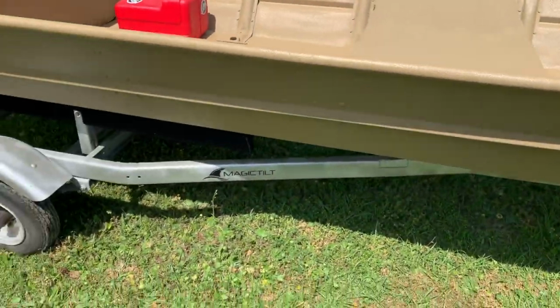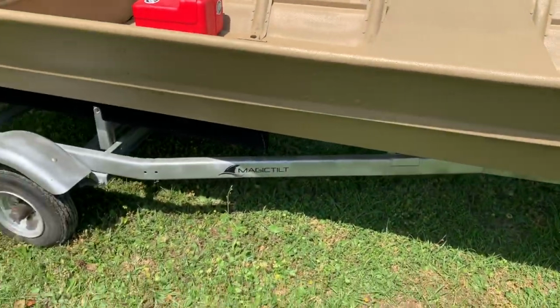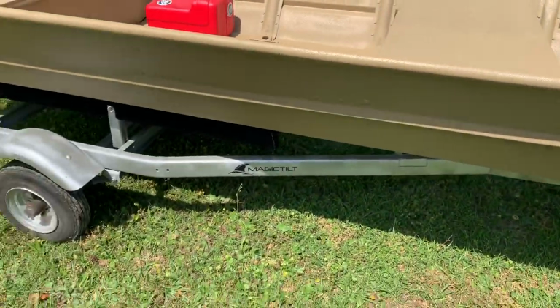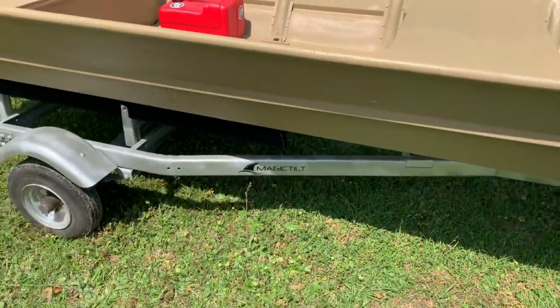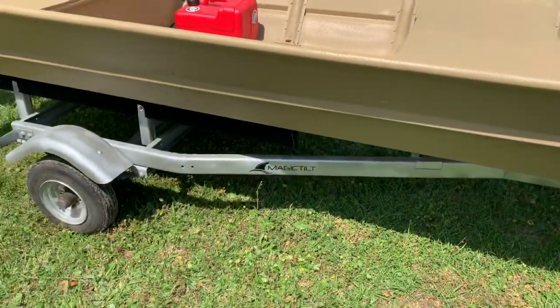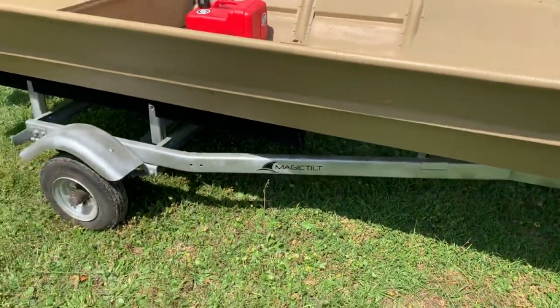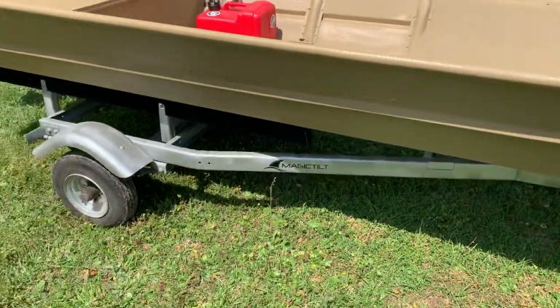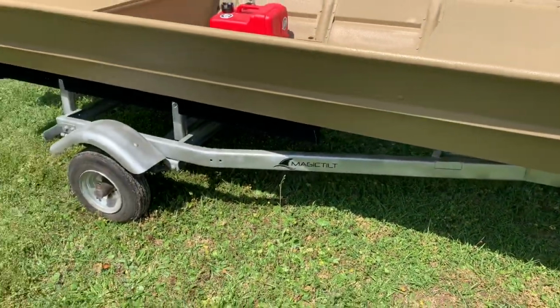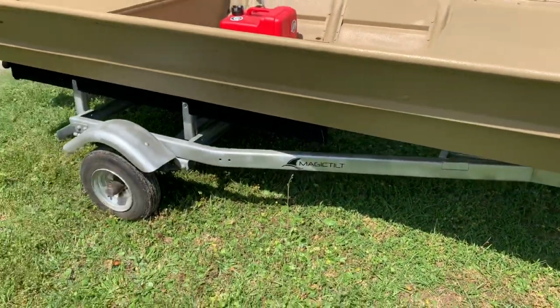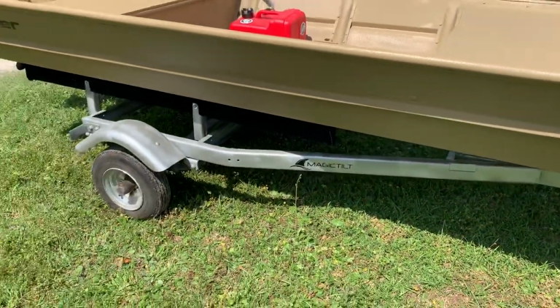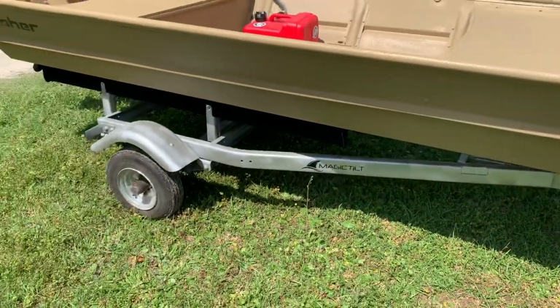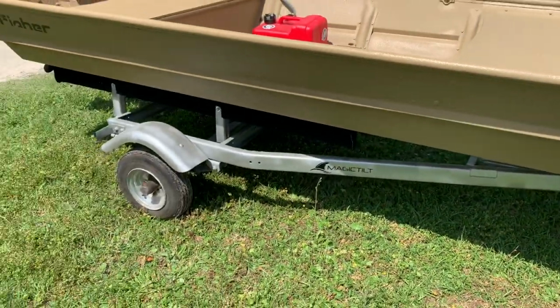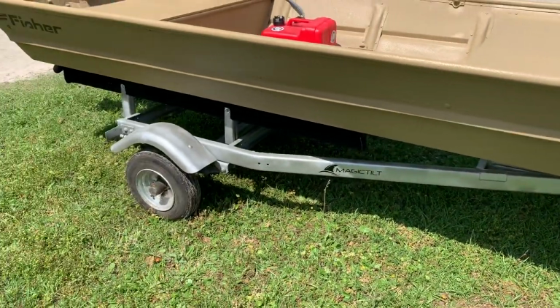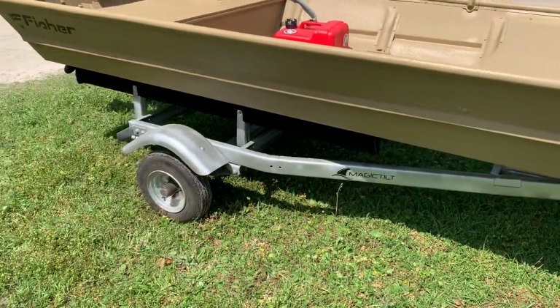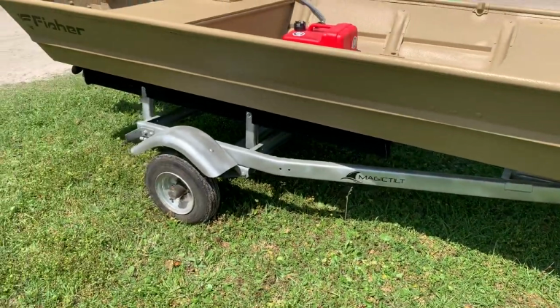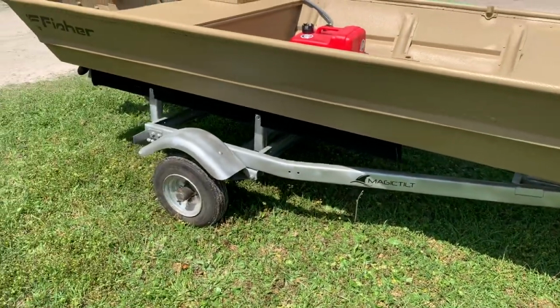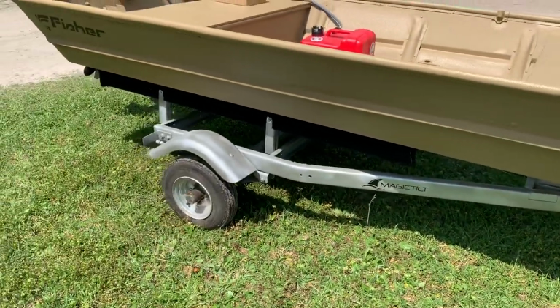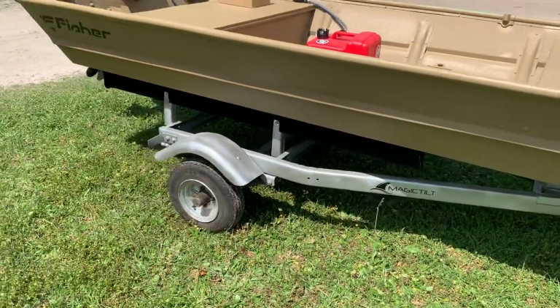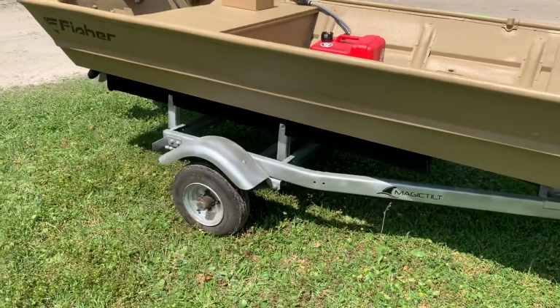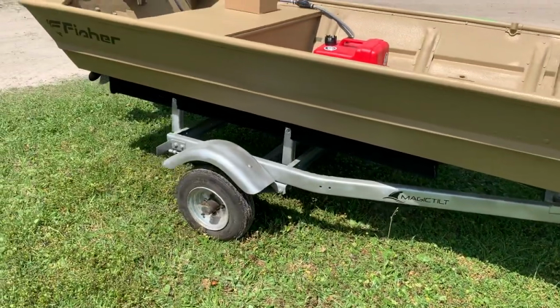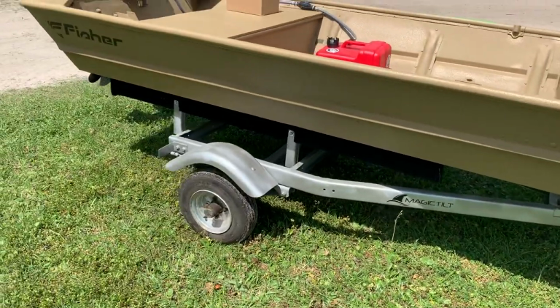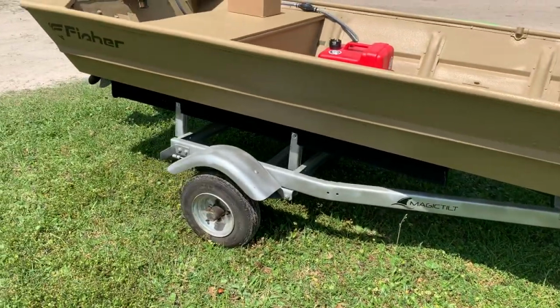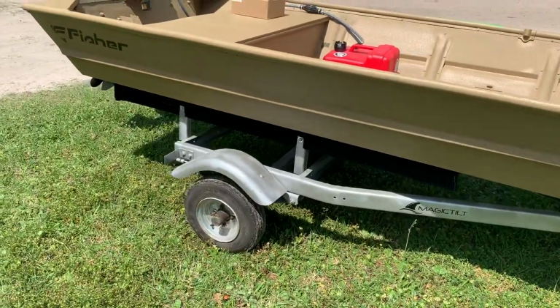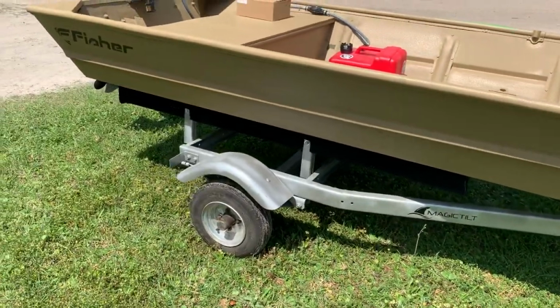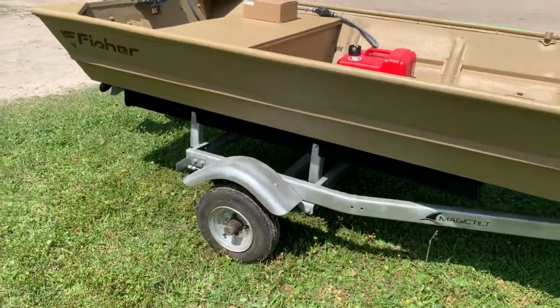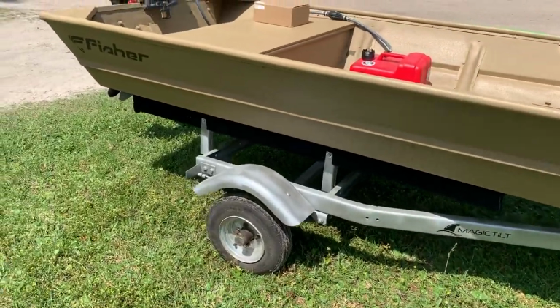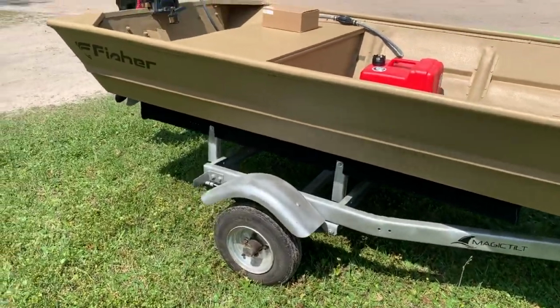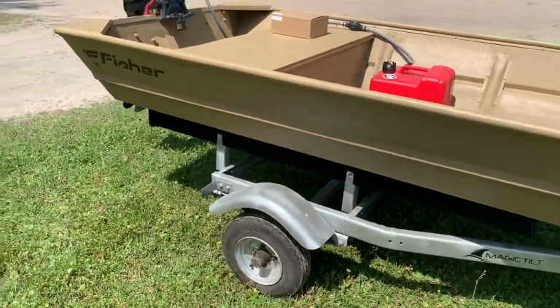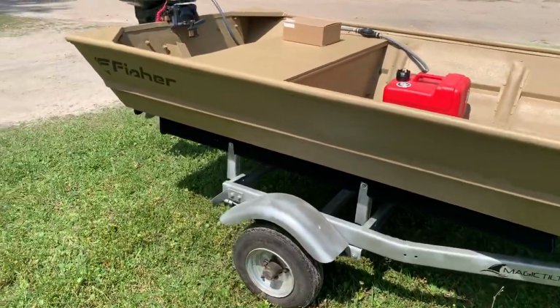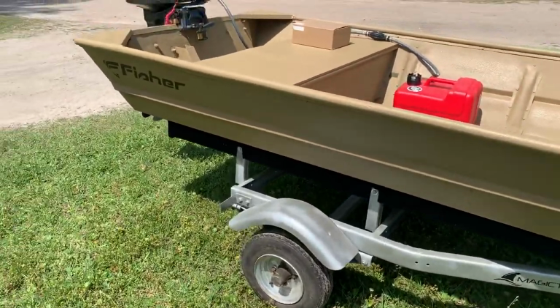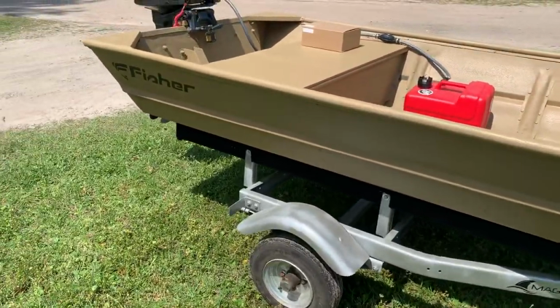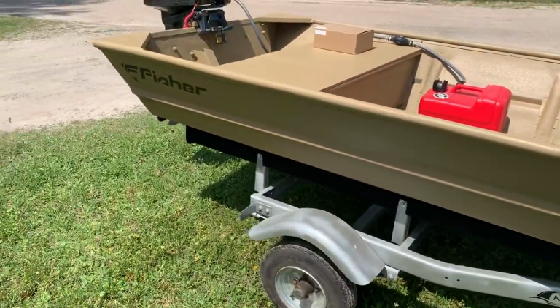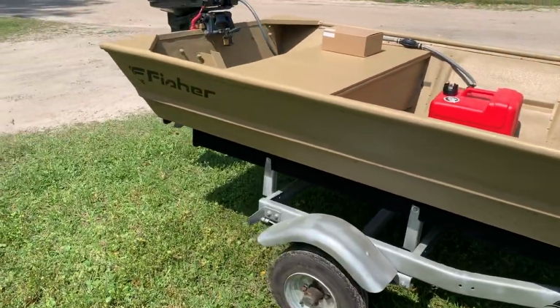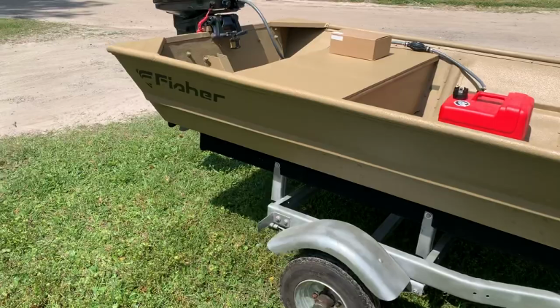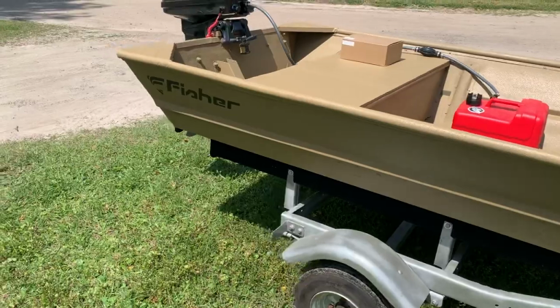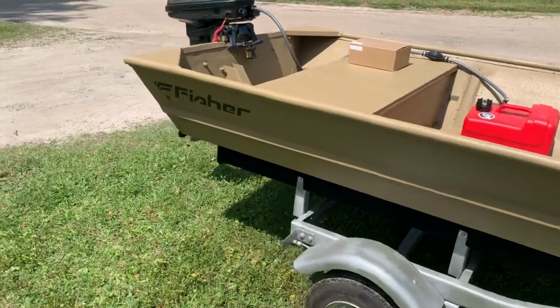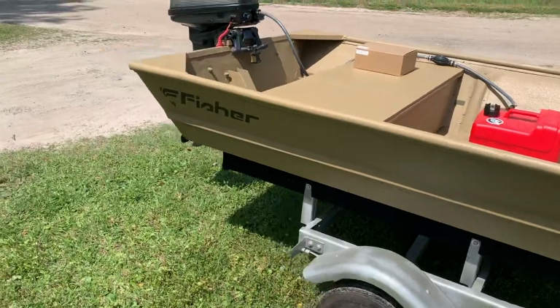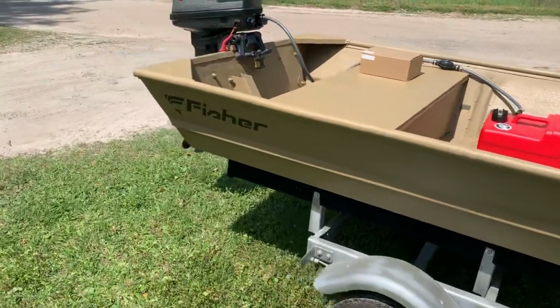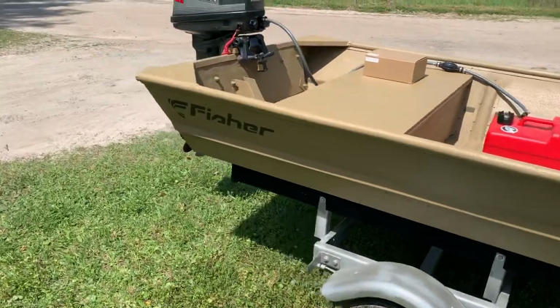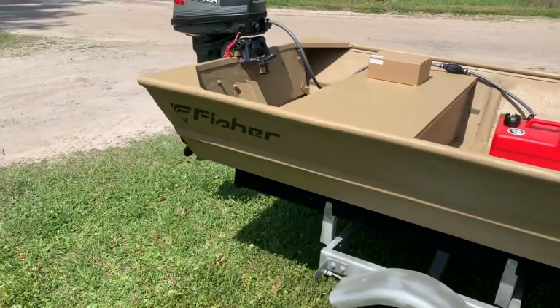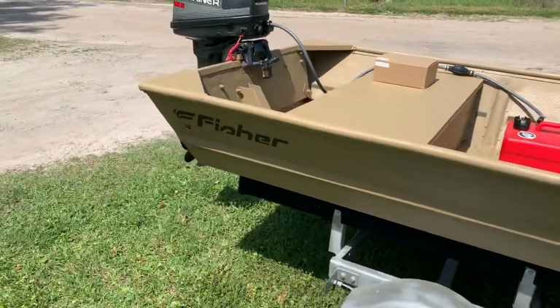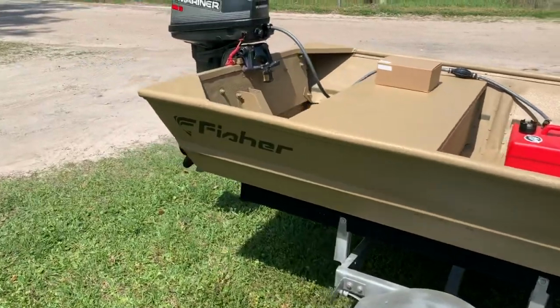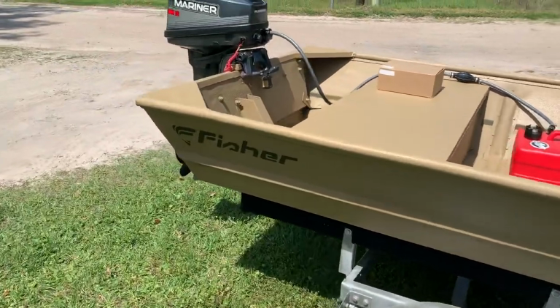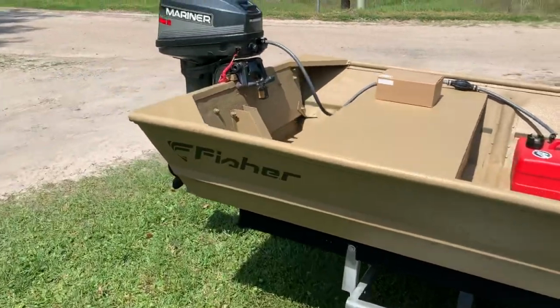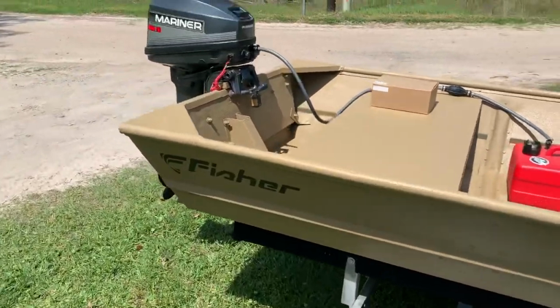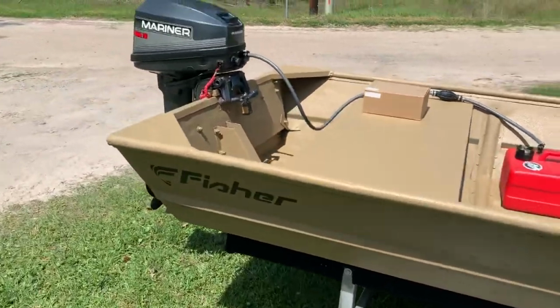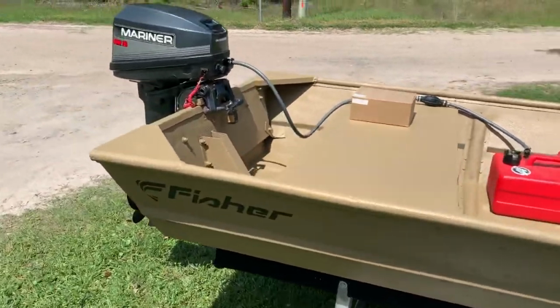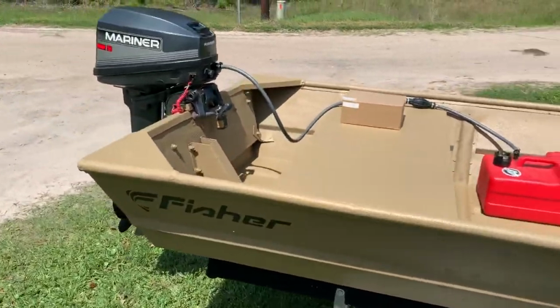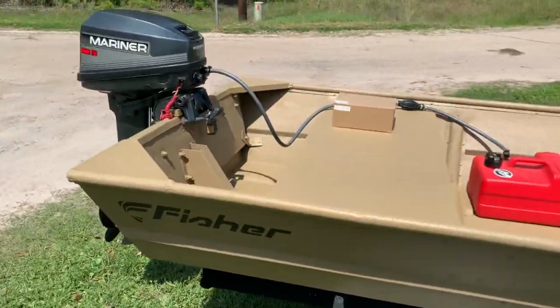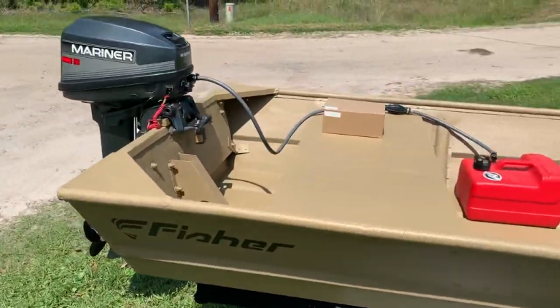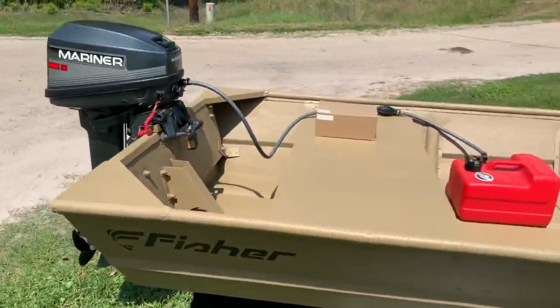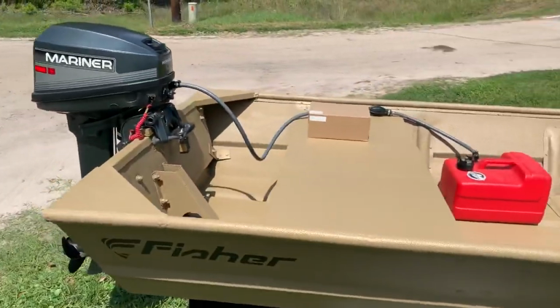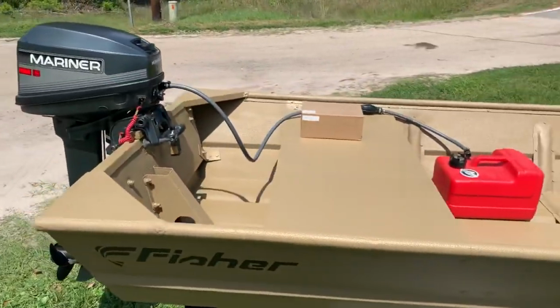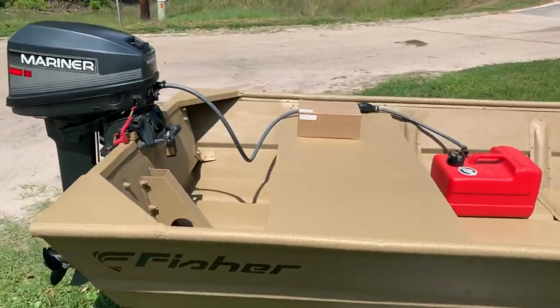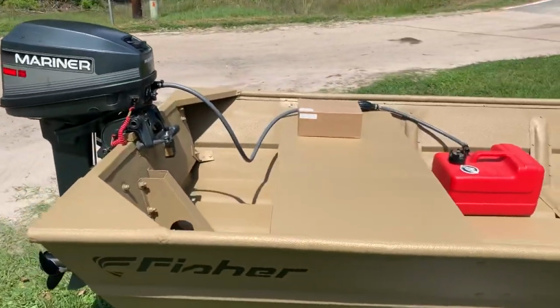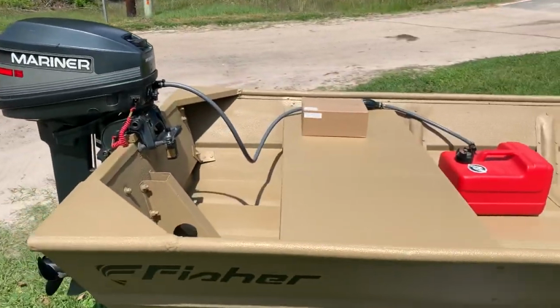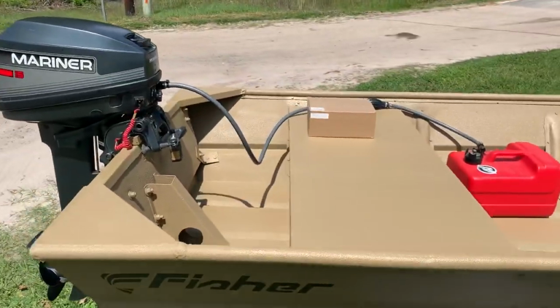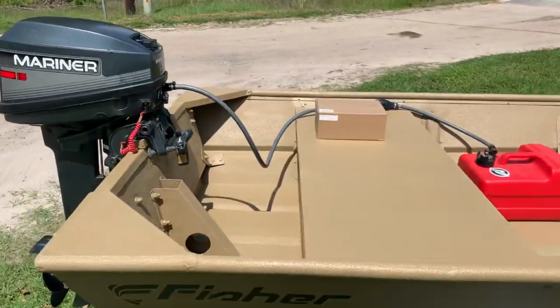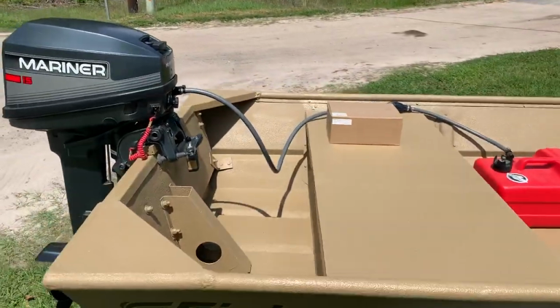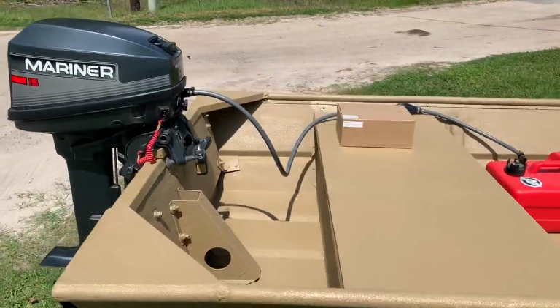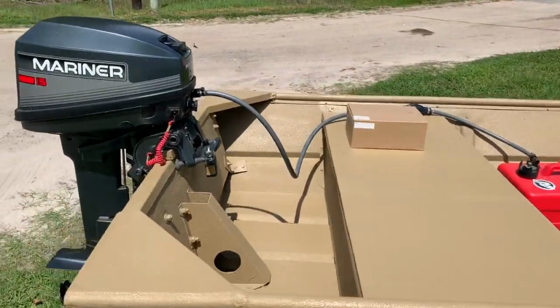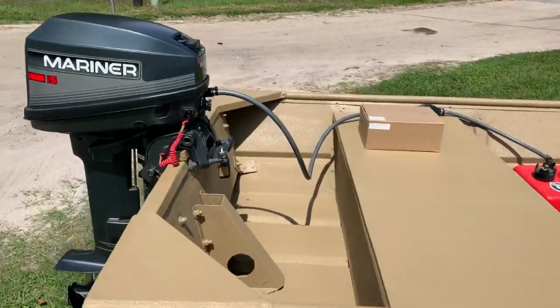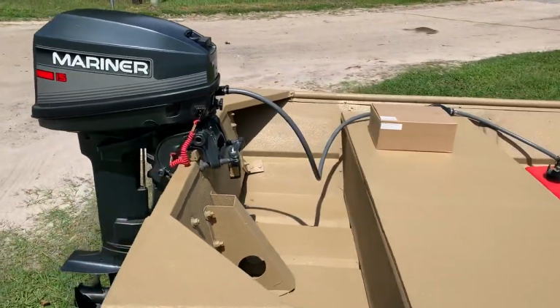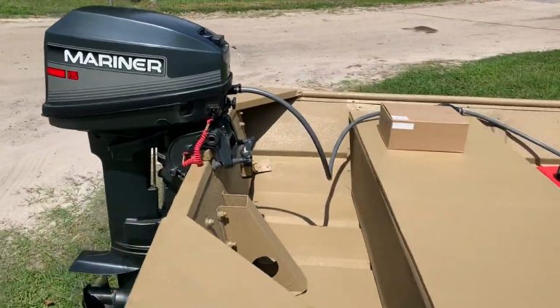It comes with a Magic Tilt trailer with brand new bunks on it. We also got a brand new gas can.